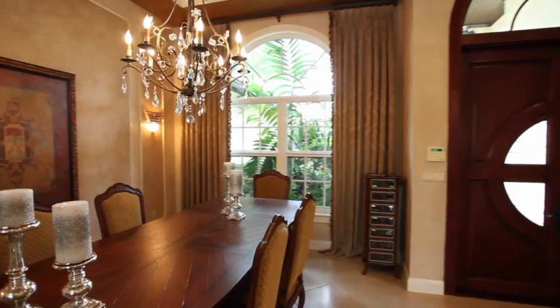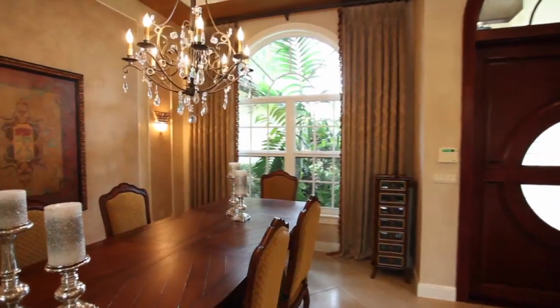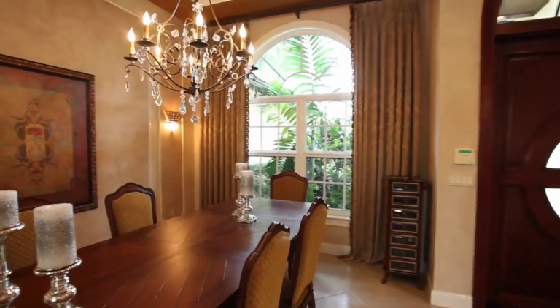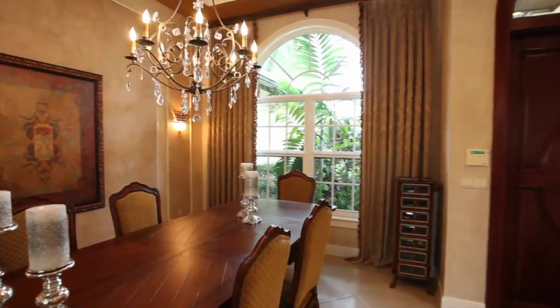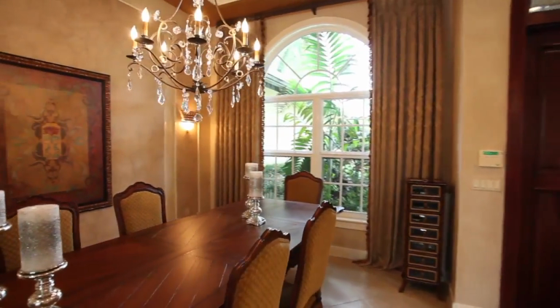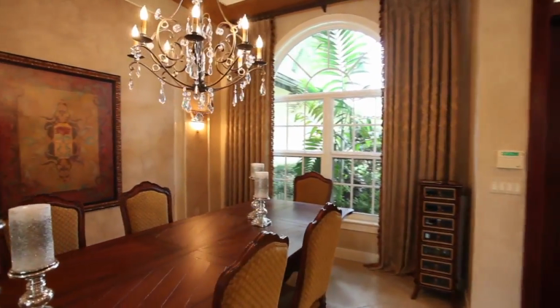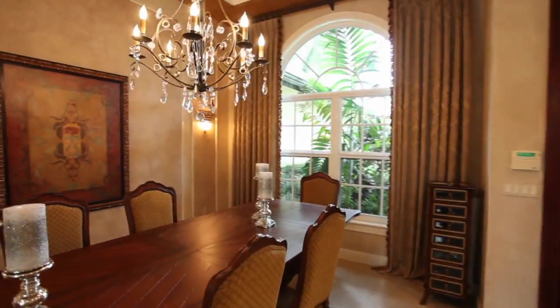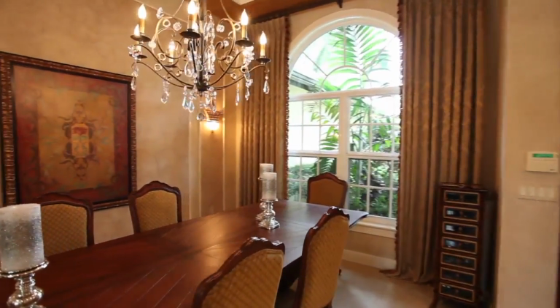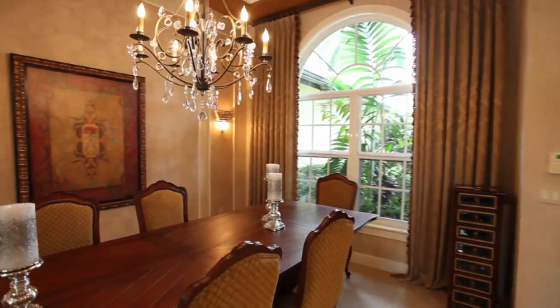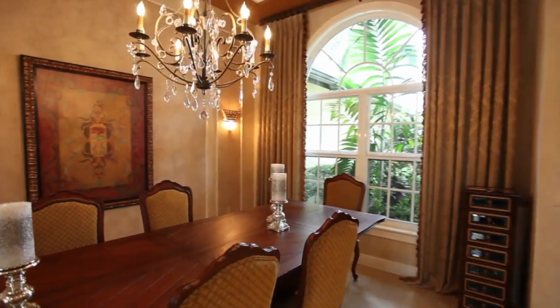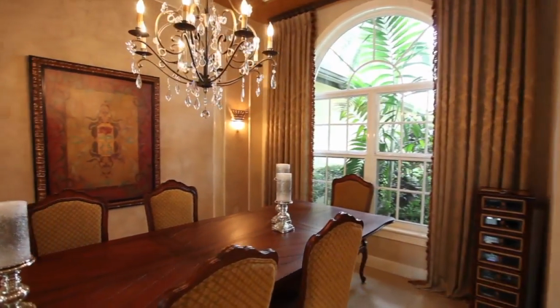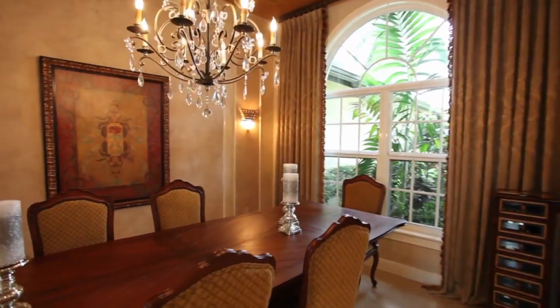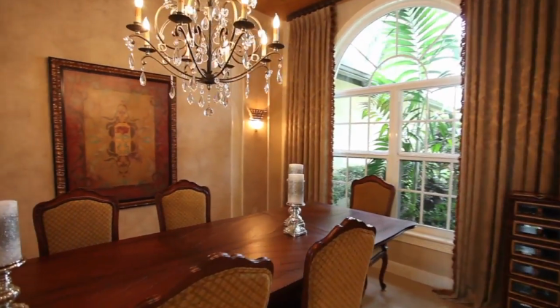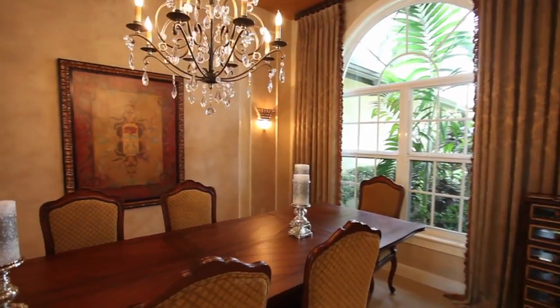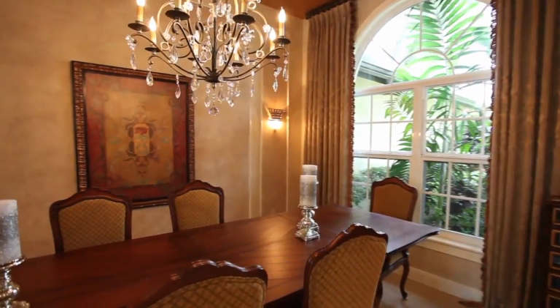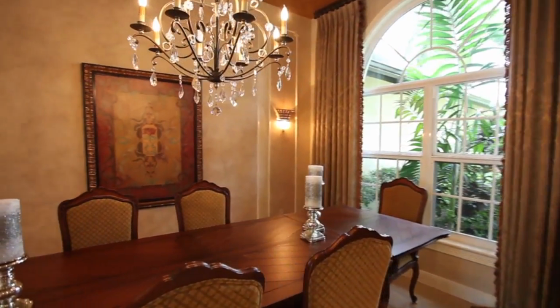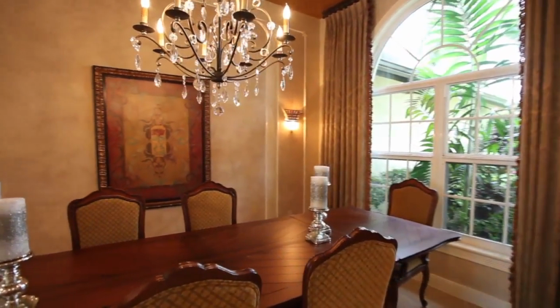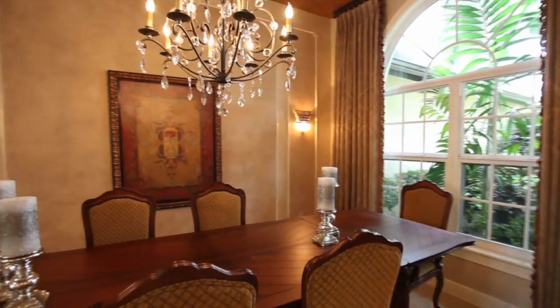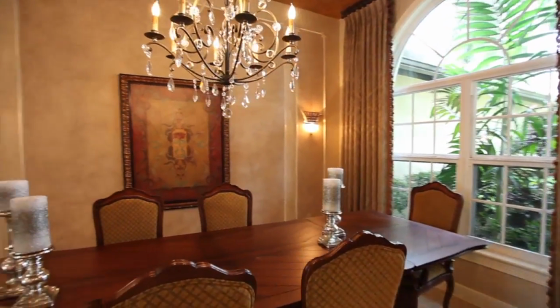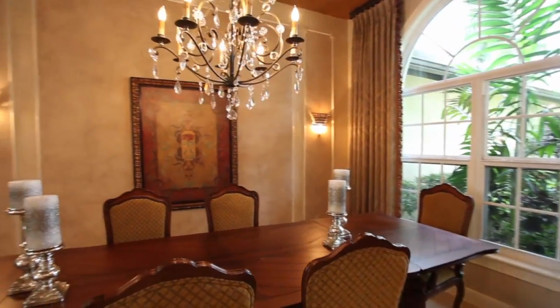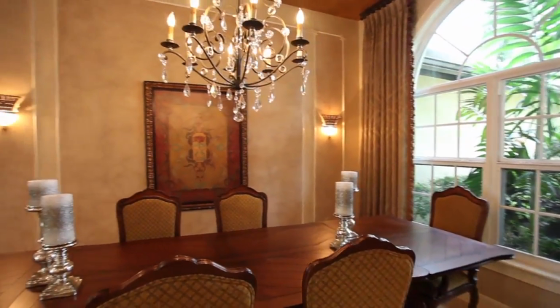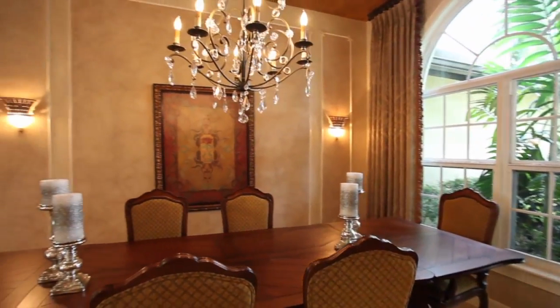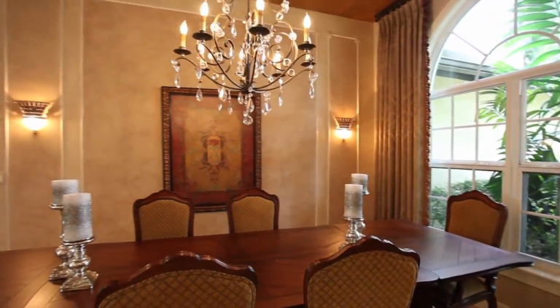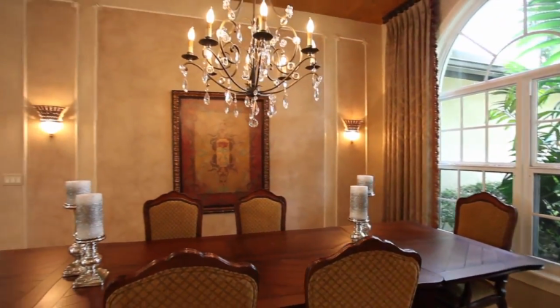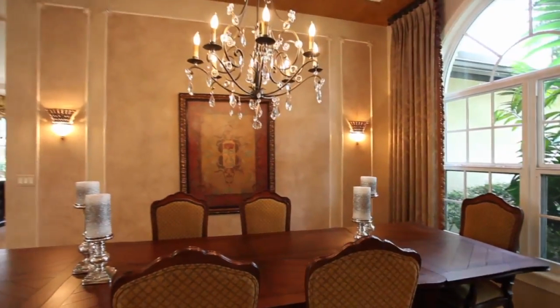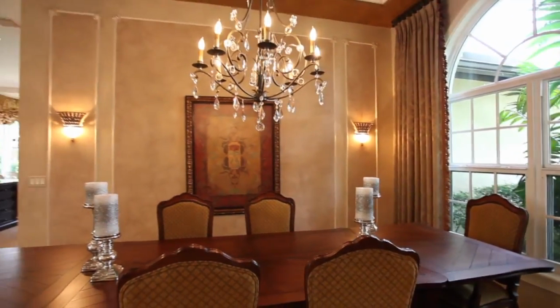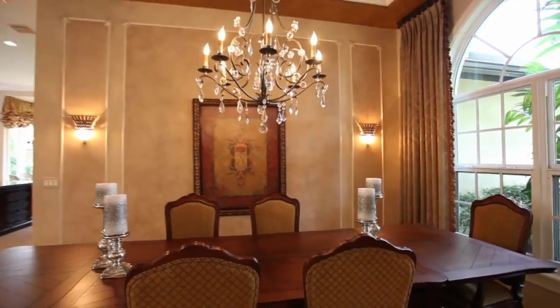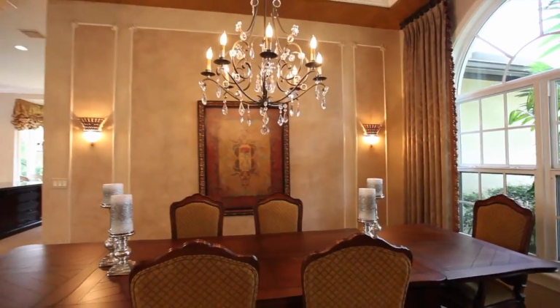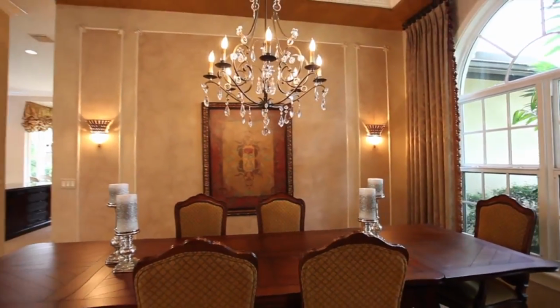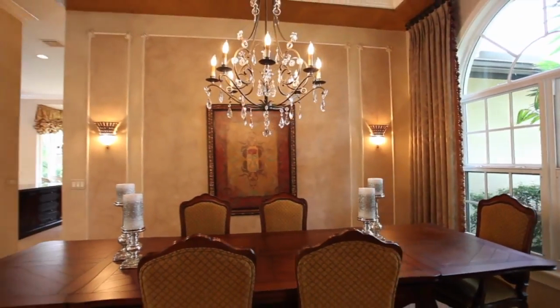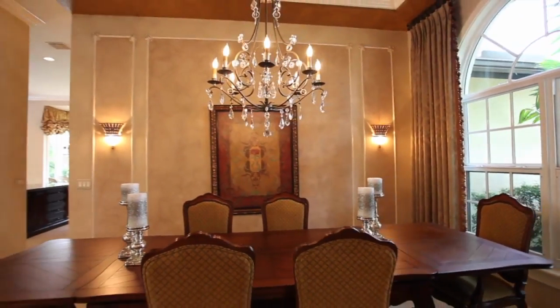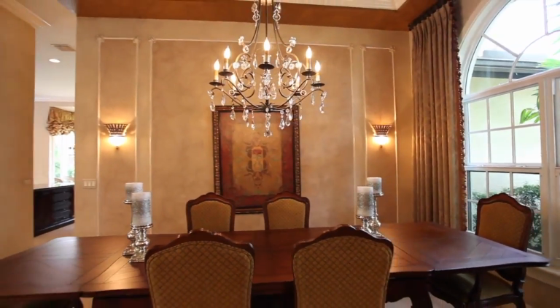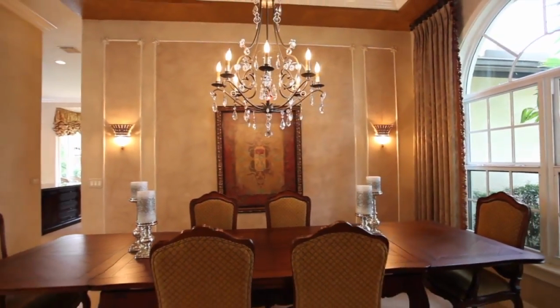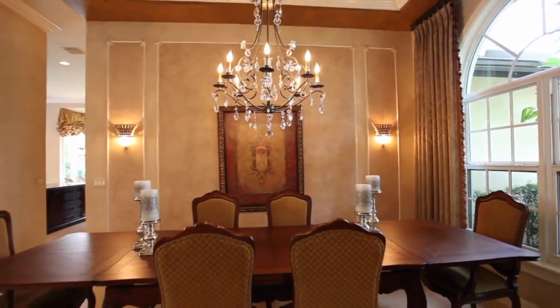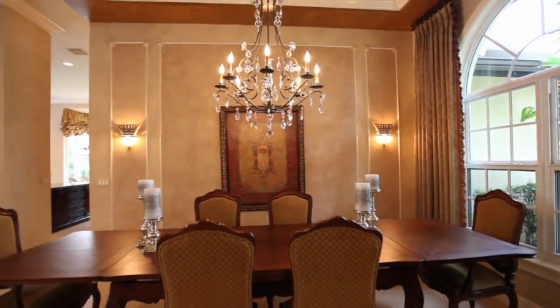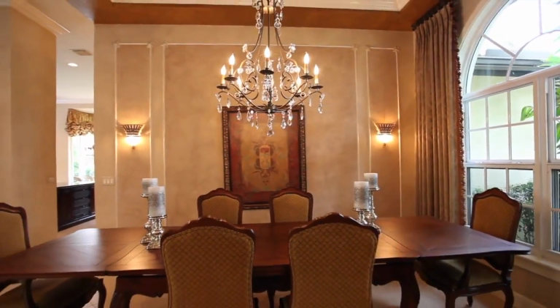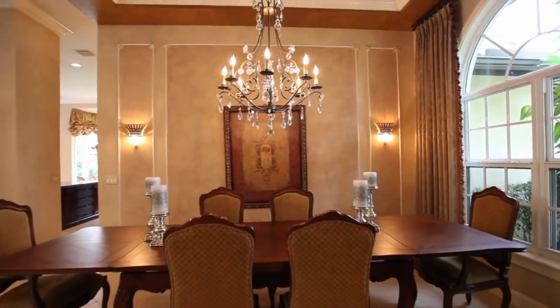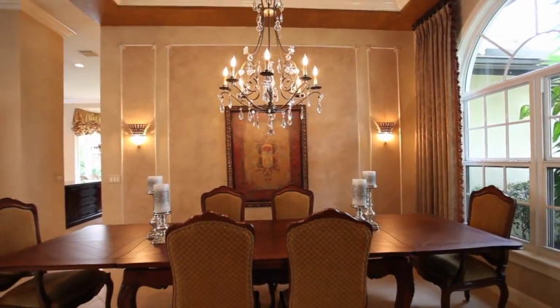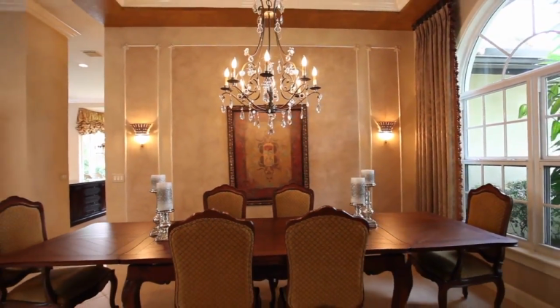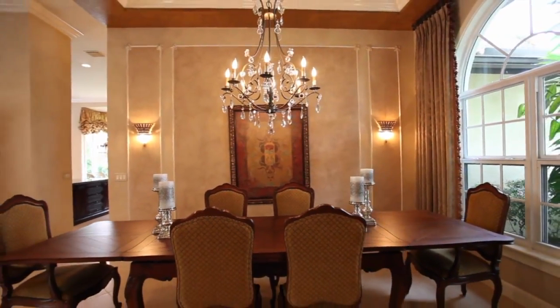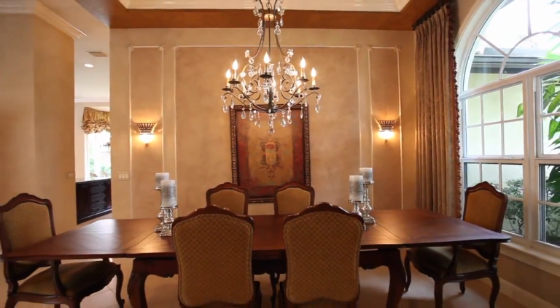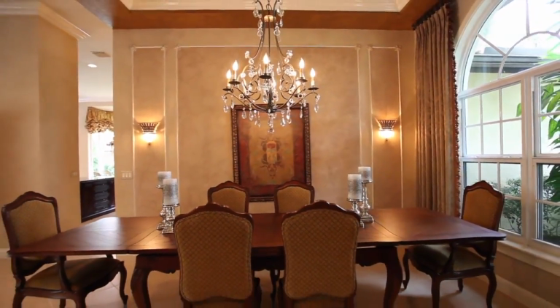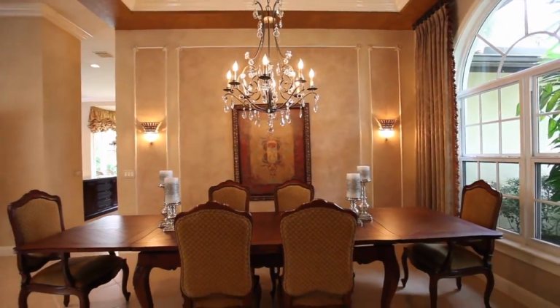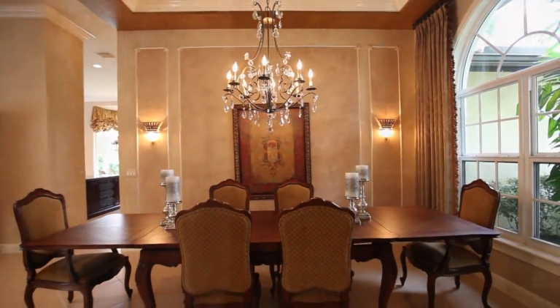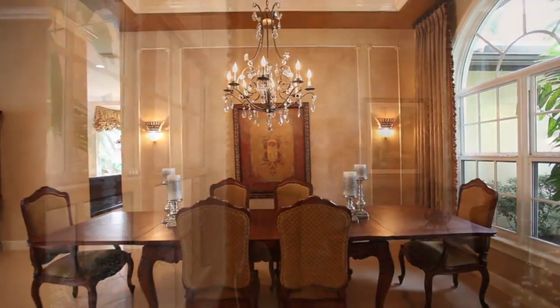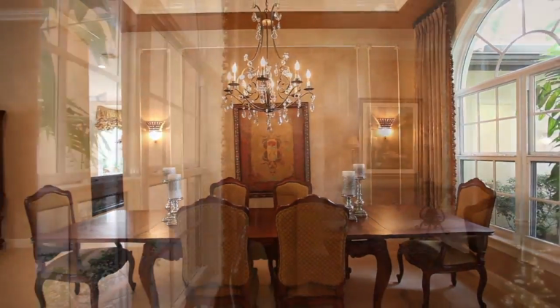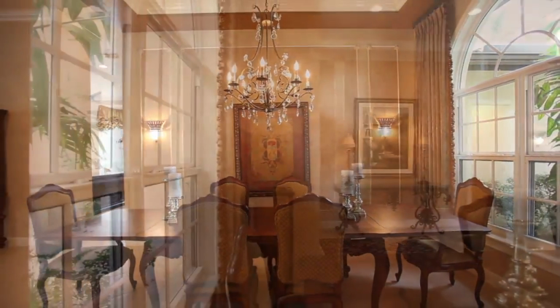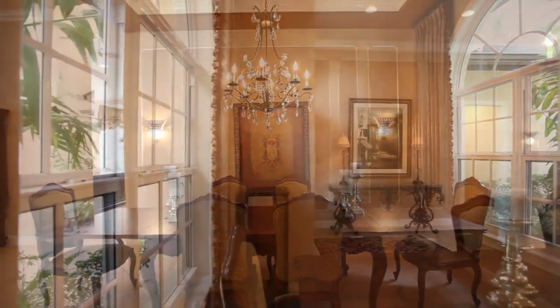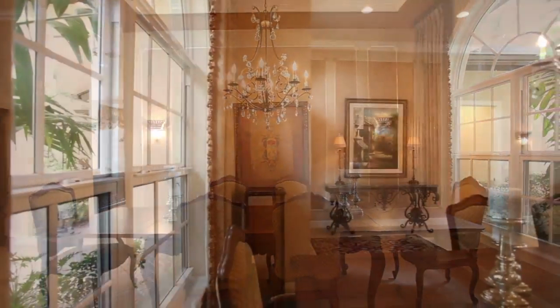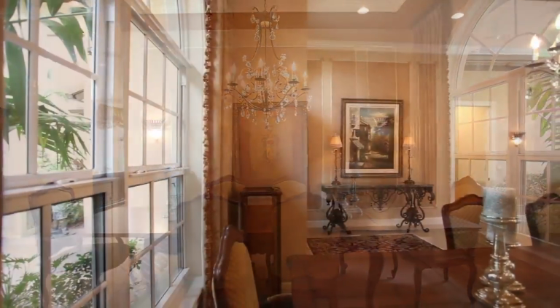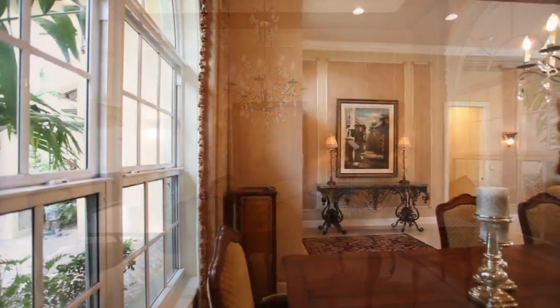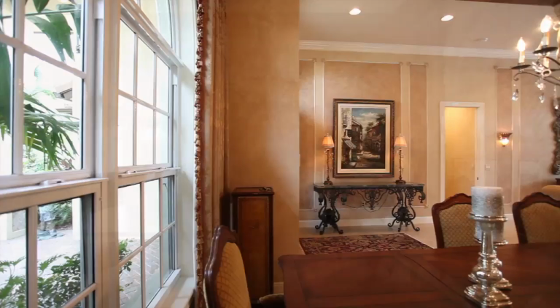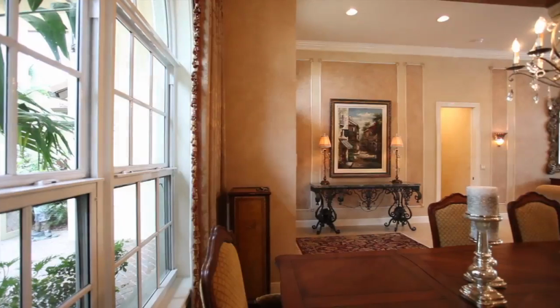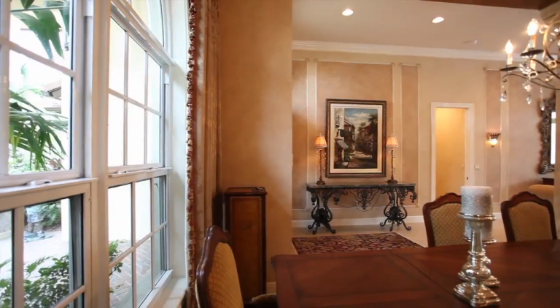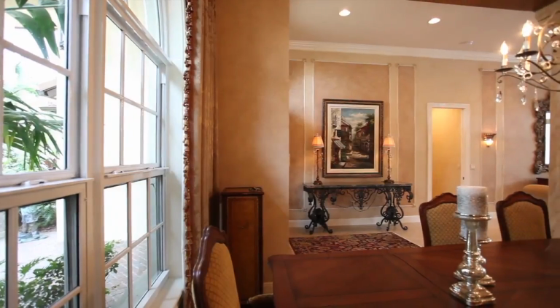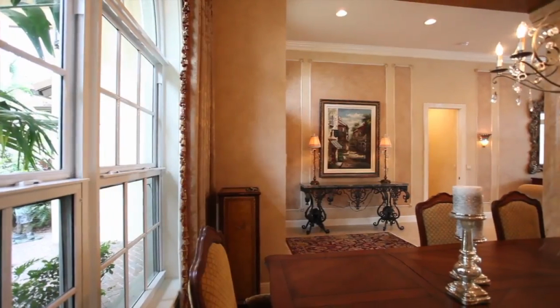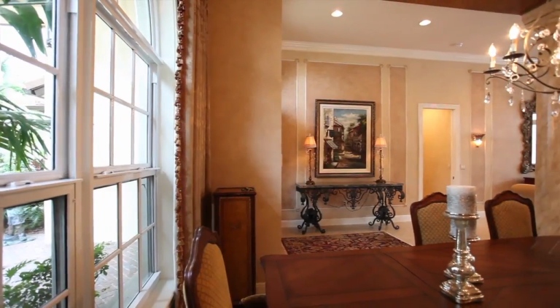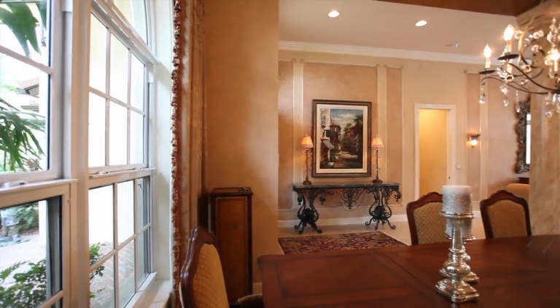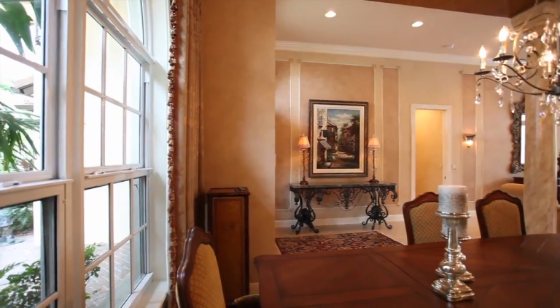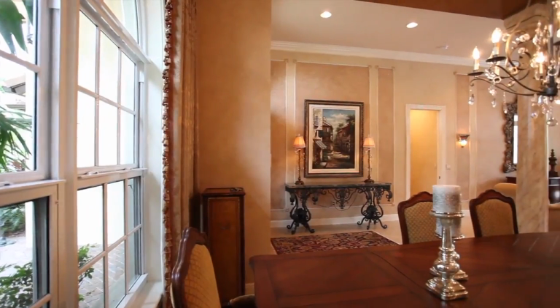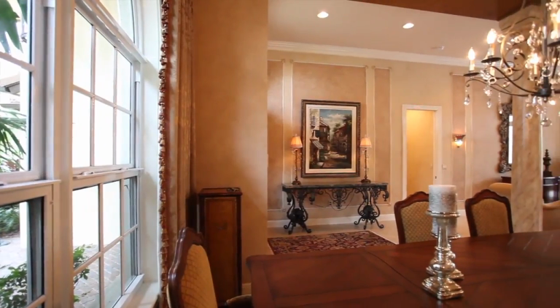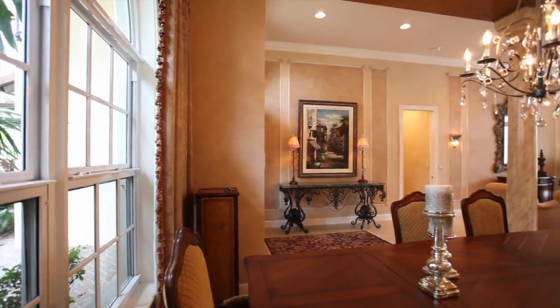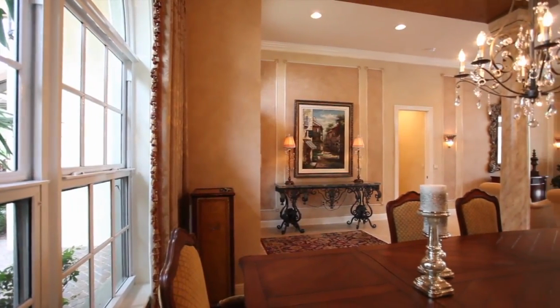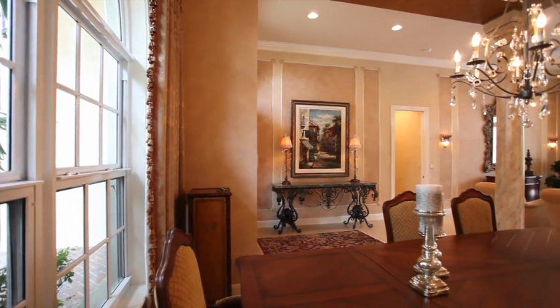The formal dining room, with its coffered ceiling details, creates the ideal setting for unforgettable dinners.